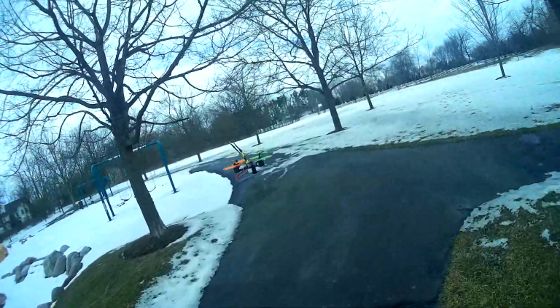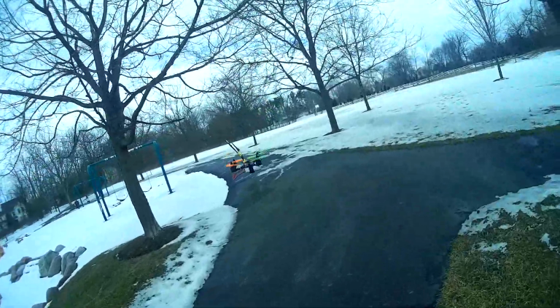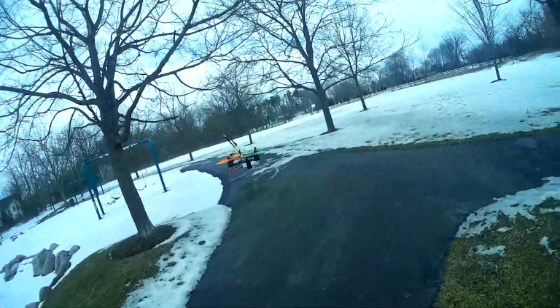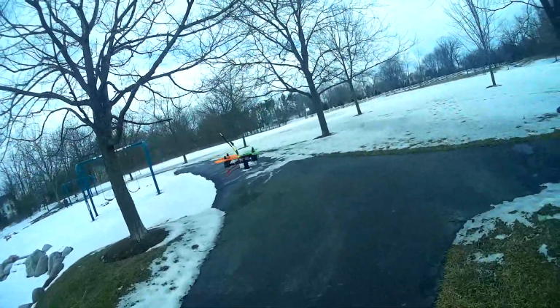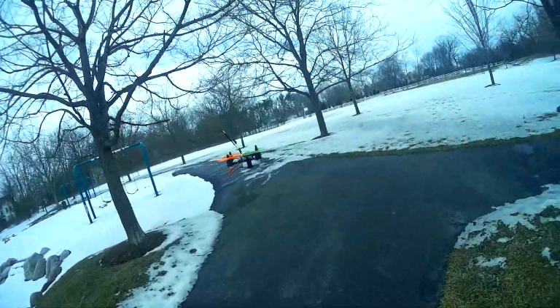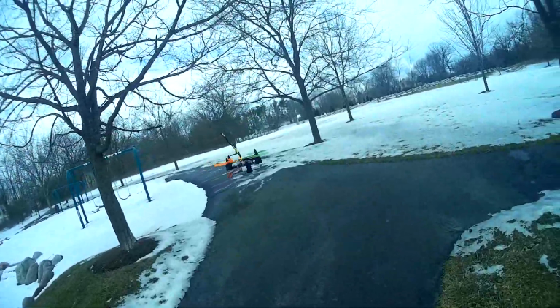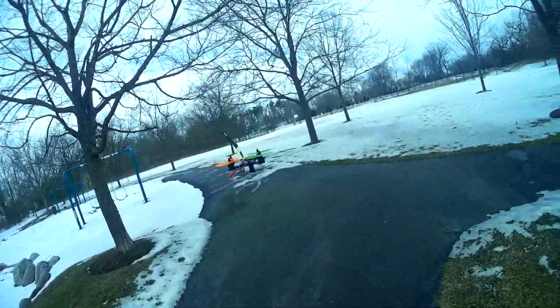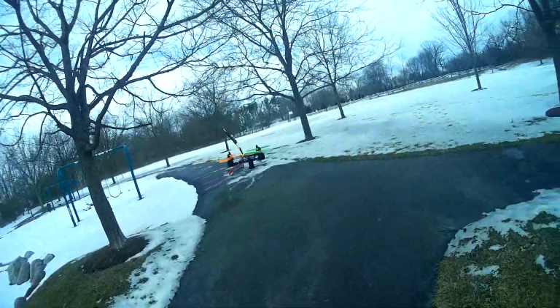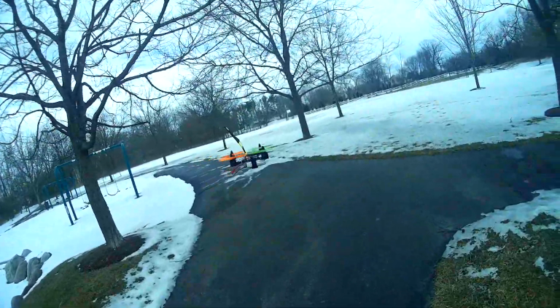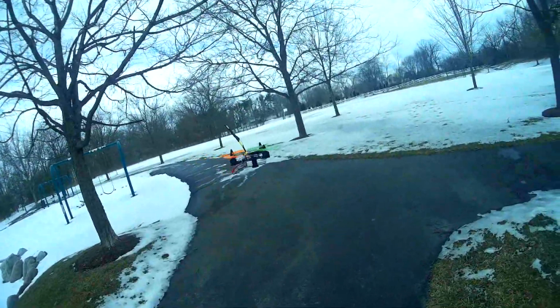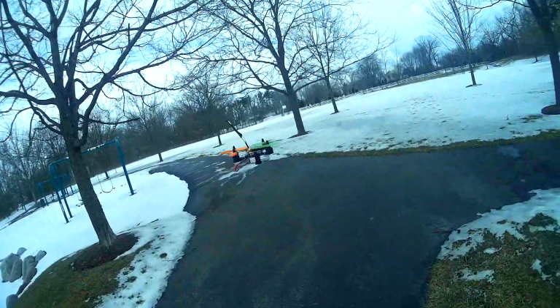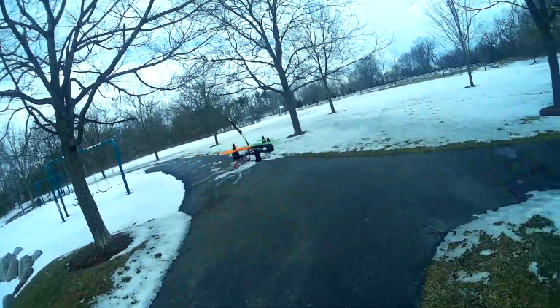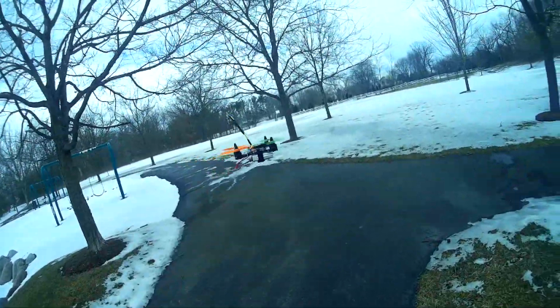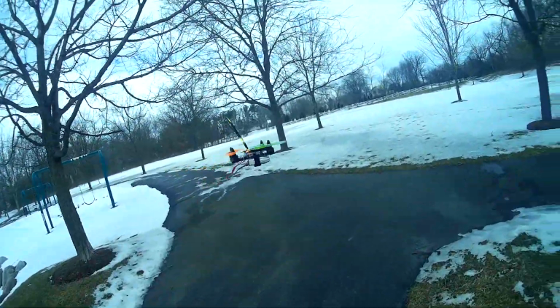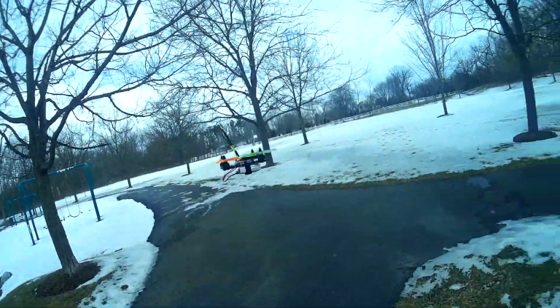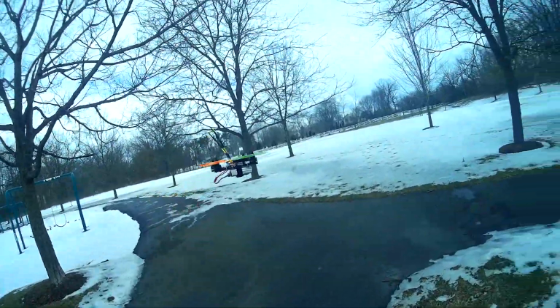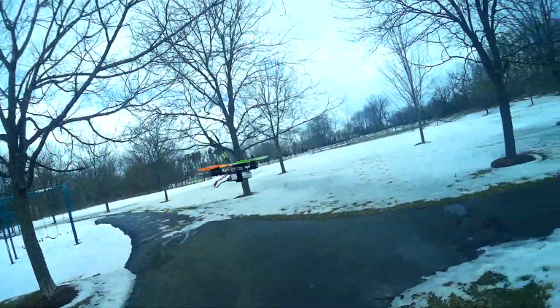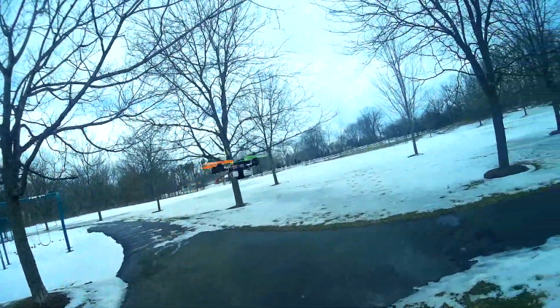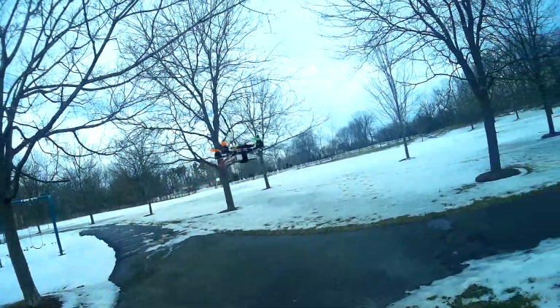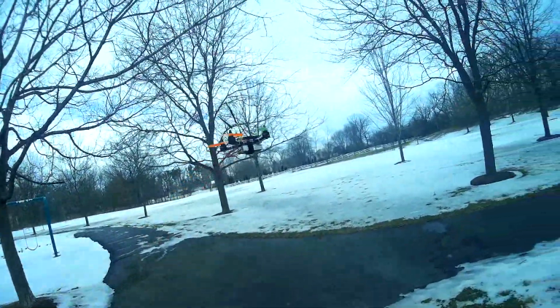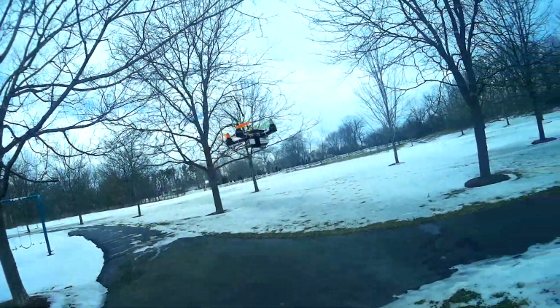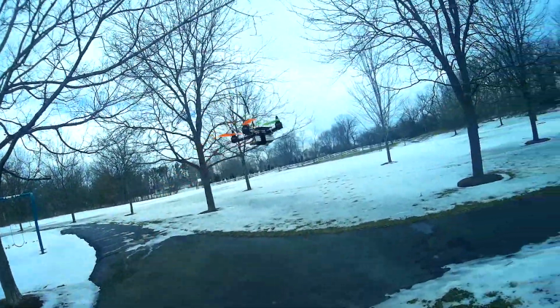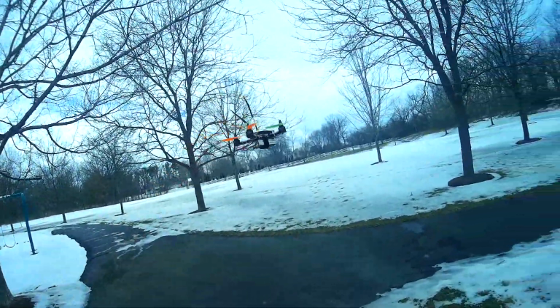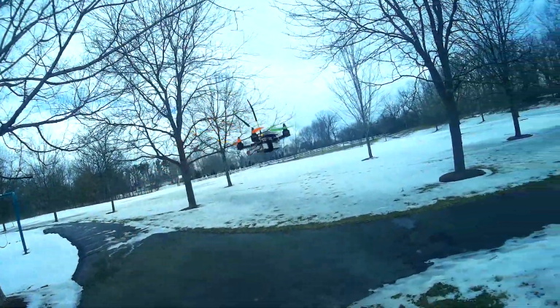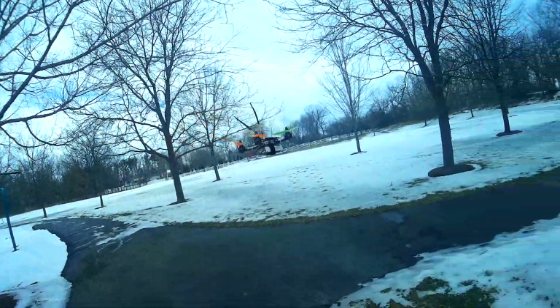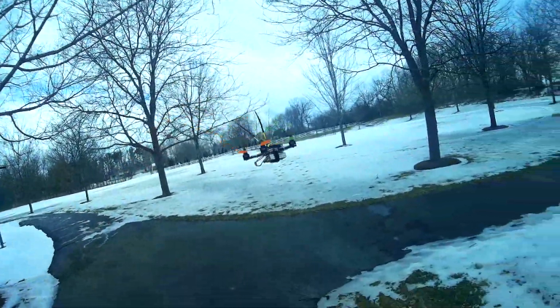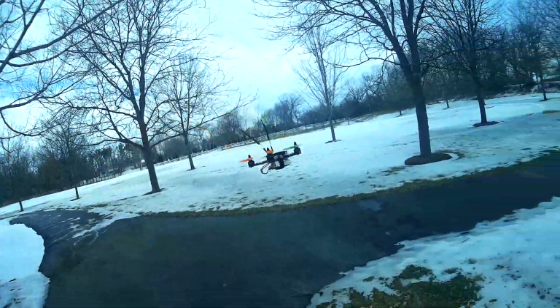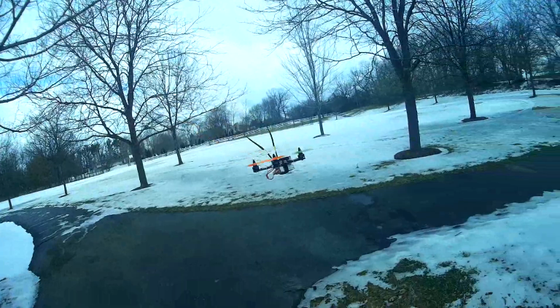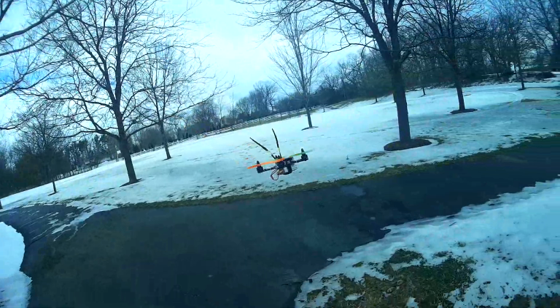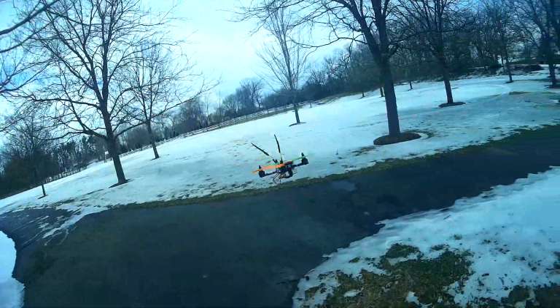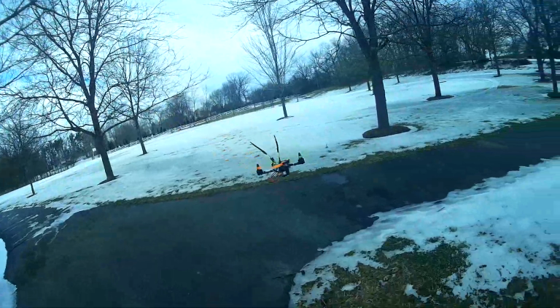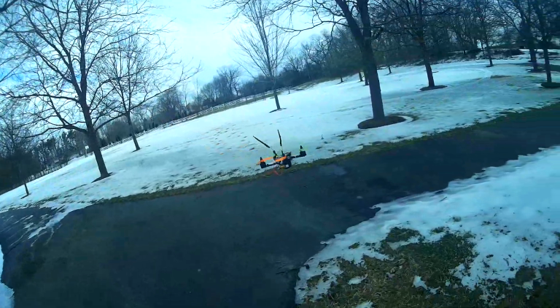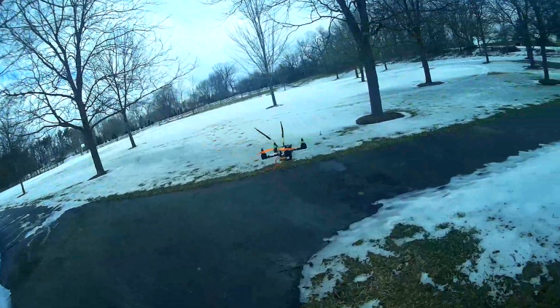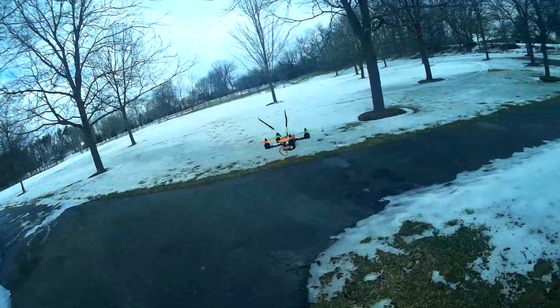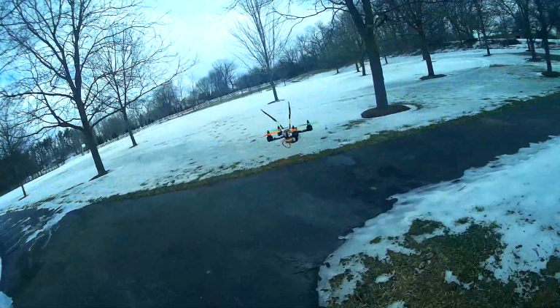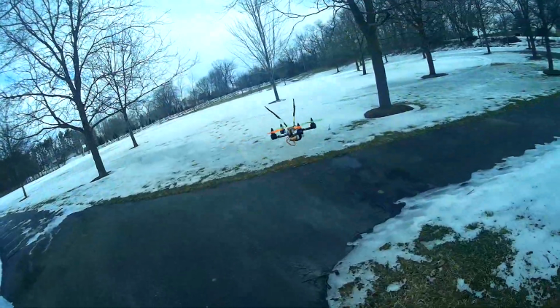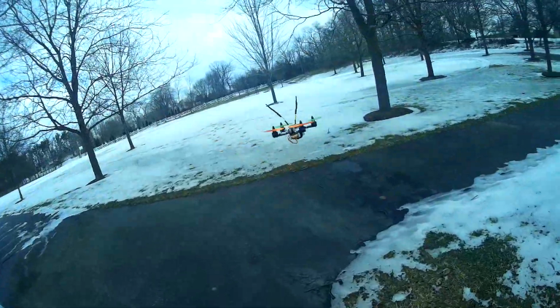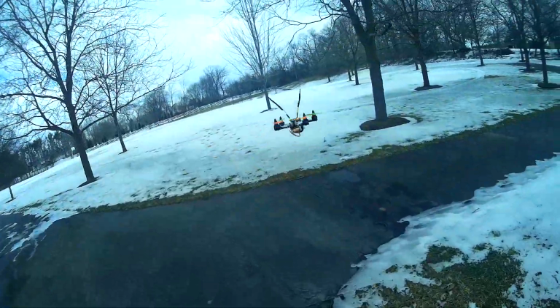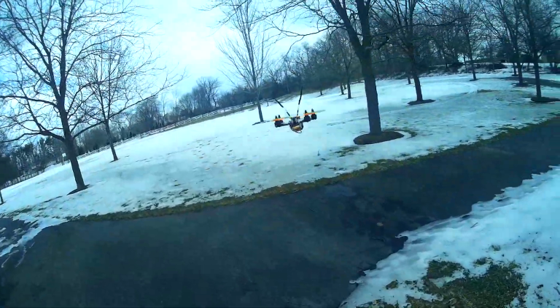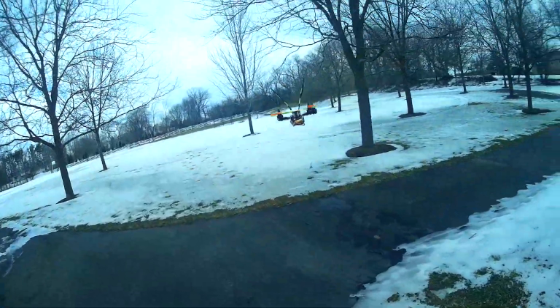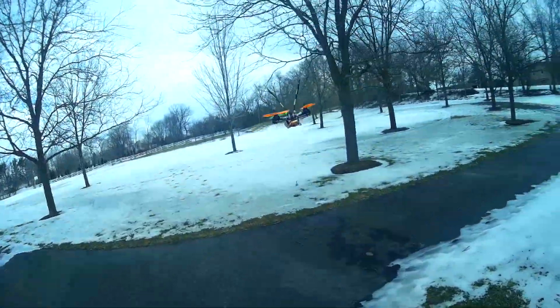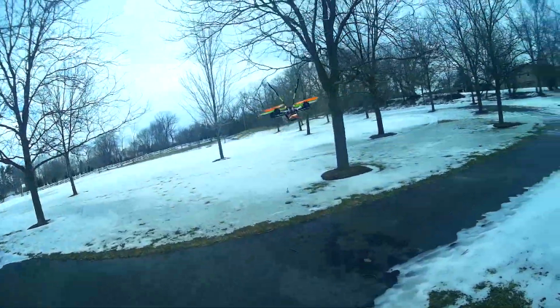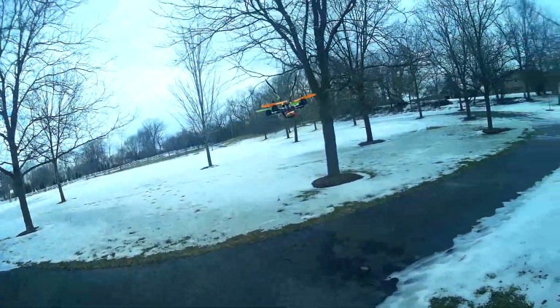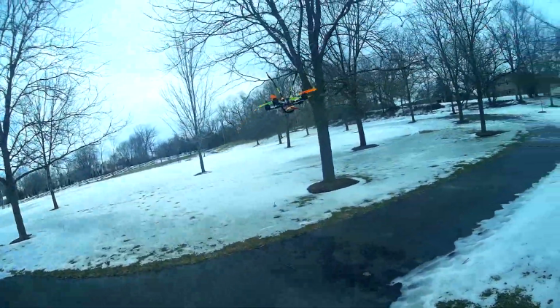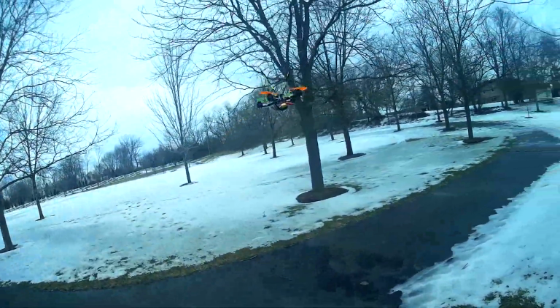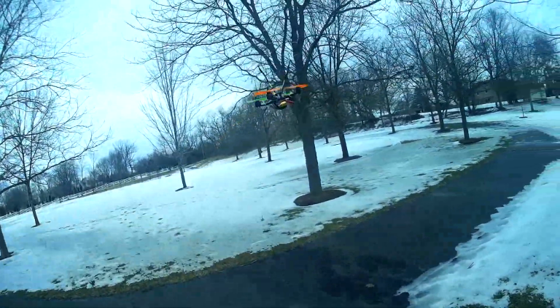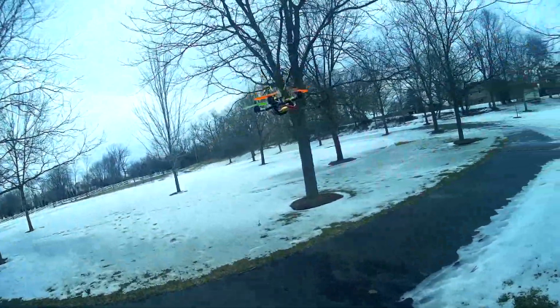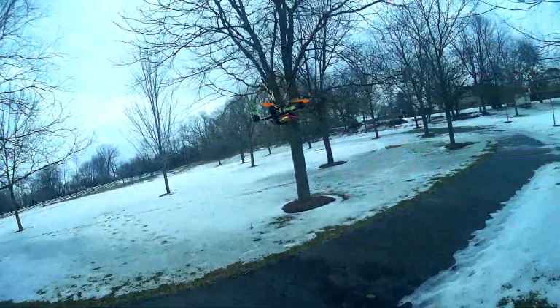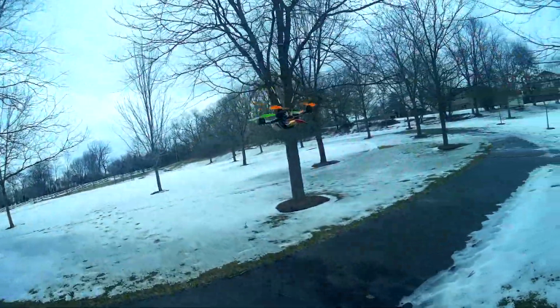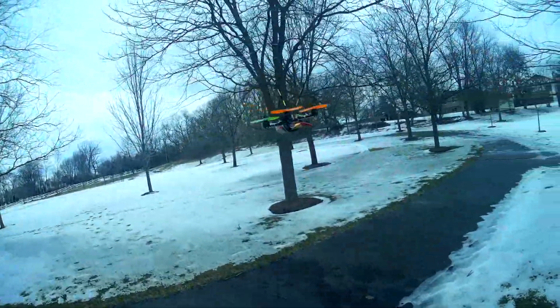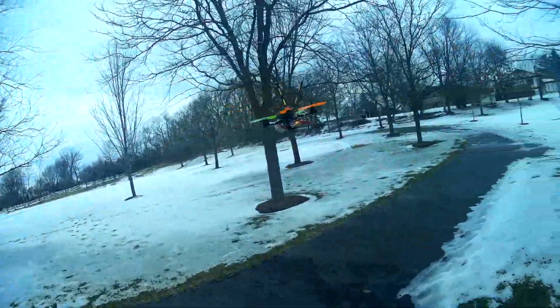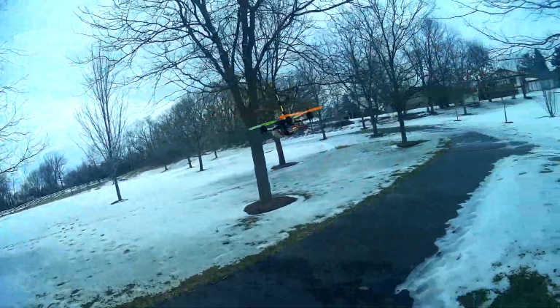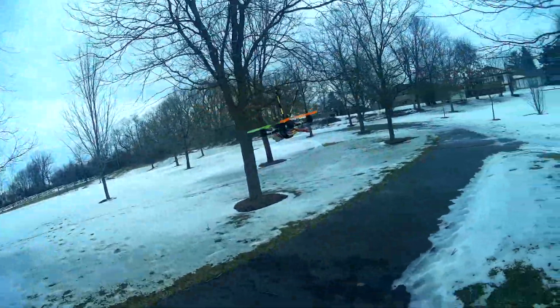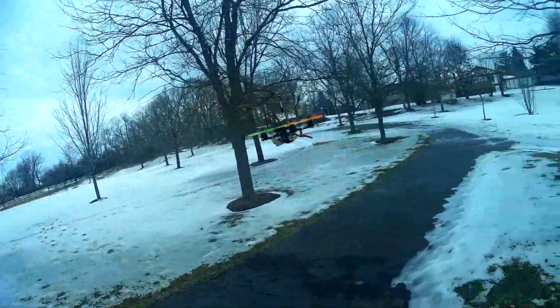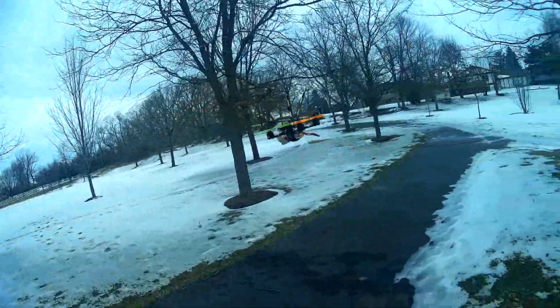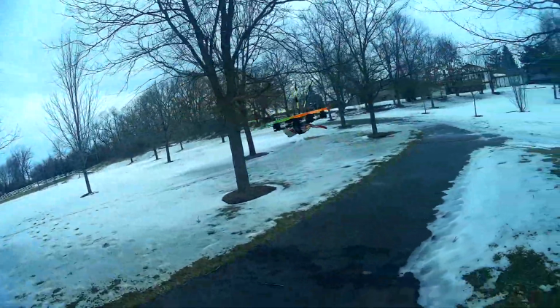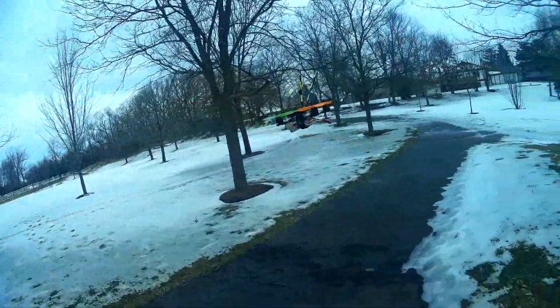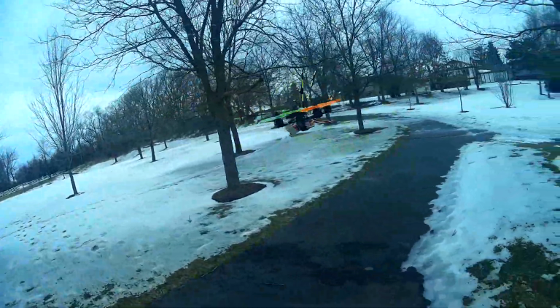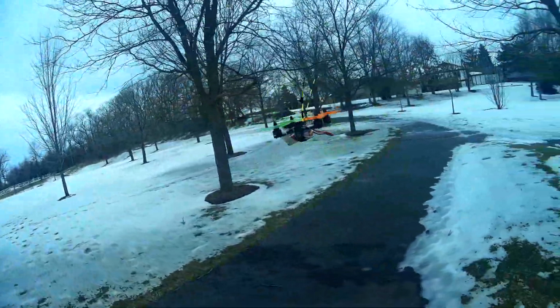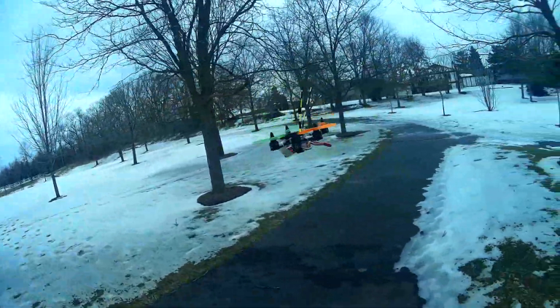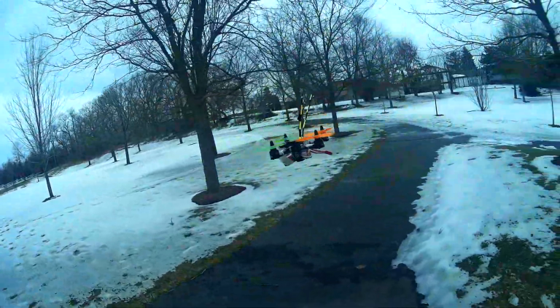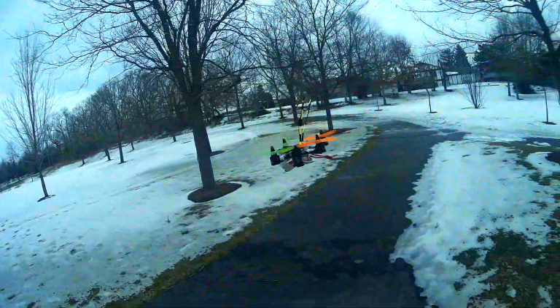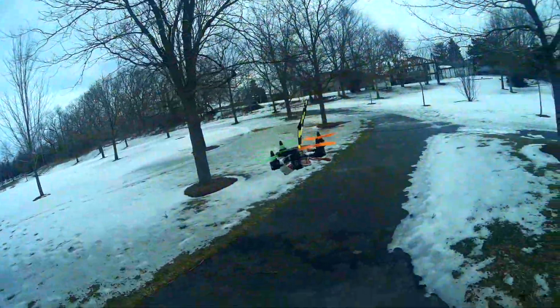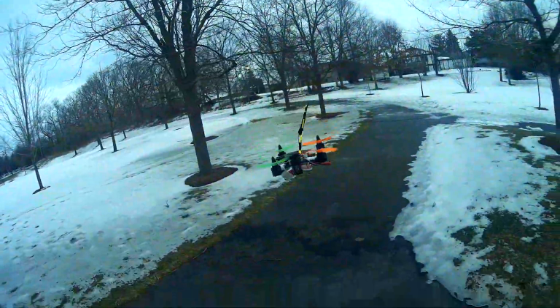The battery looks huge on there. It's a little shaky.